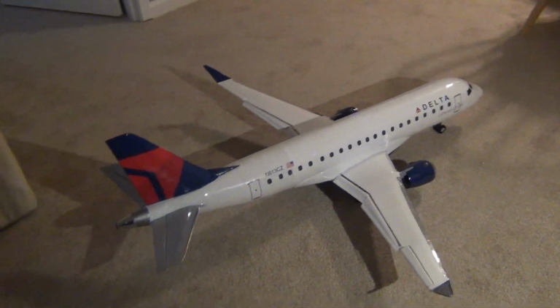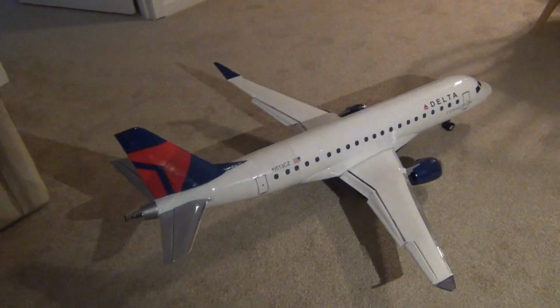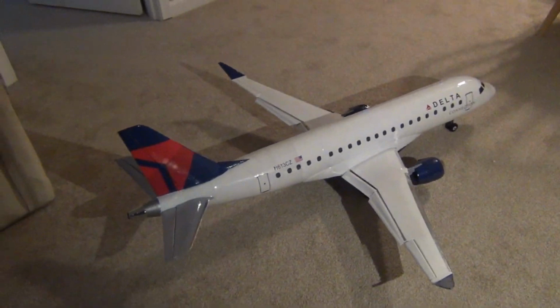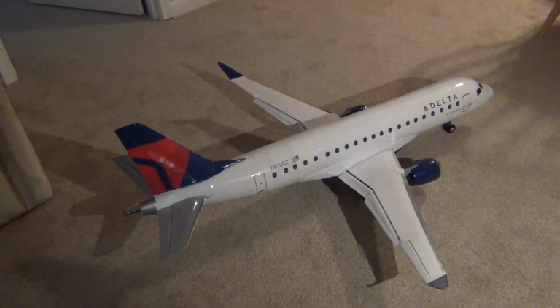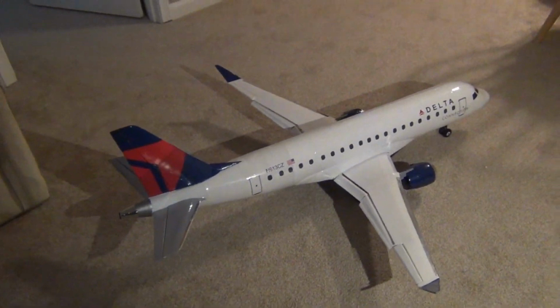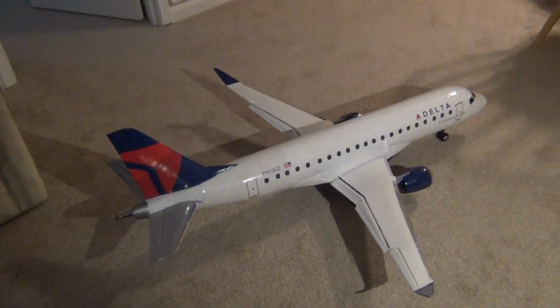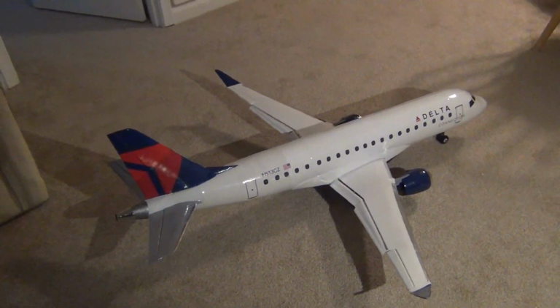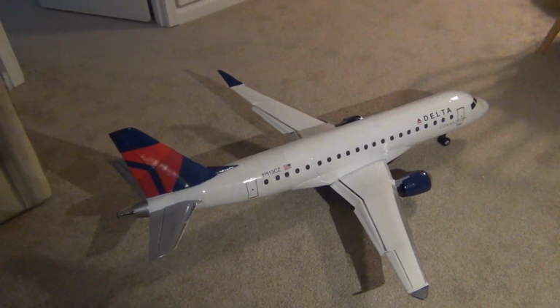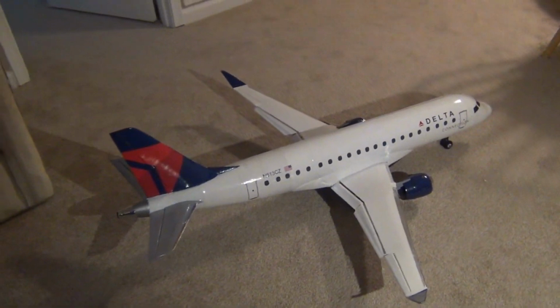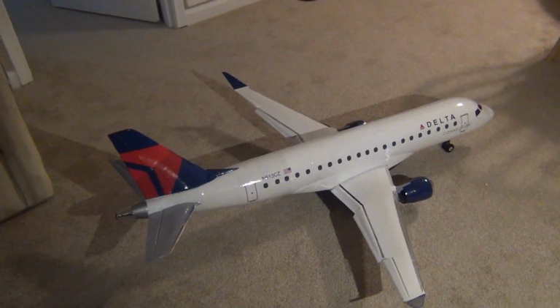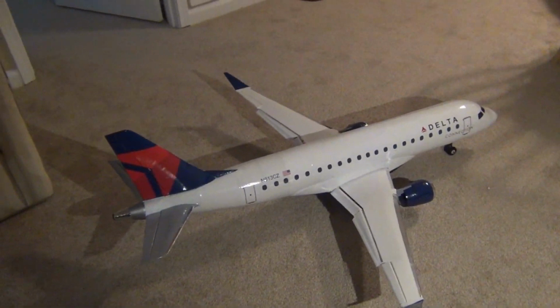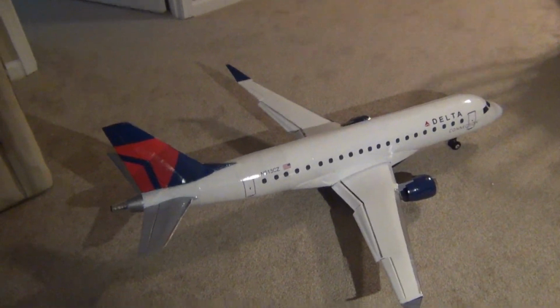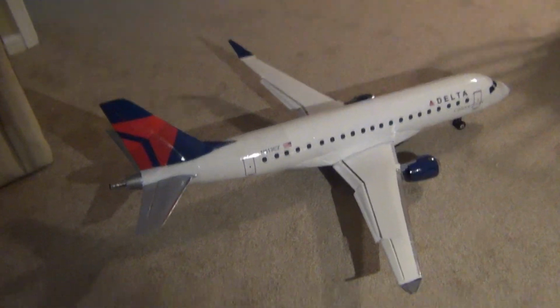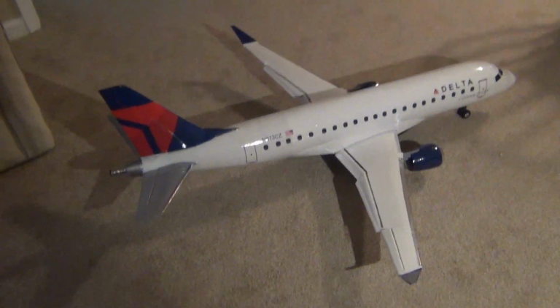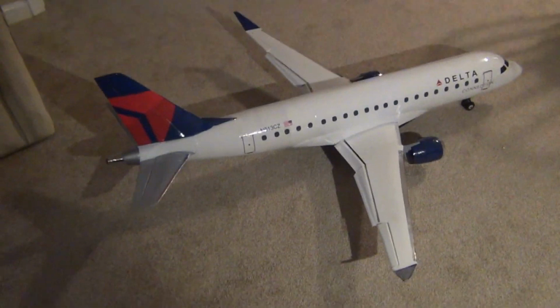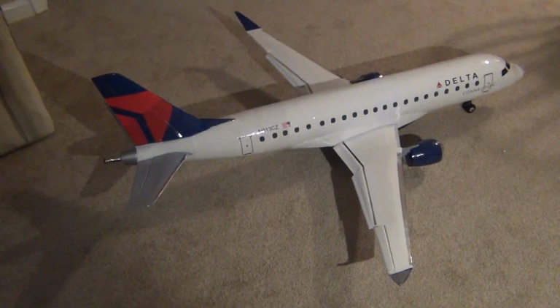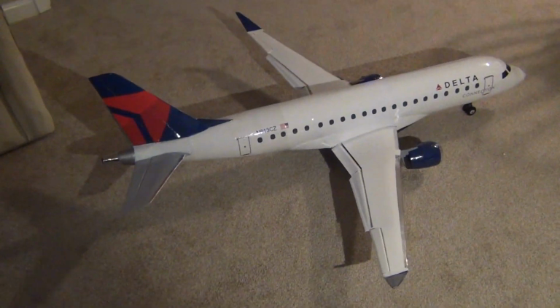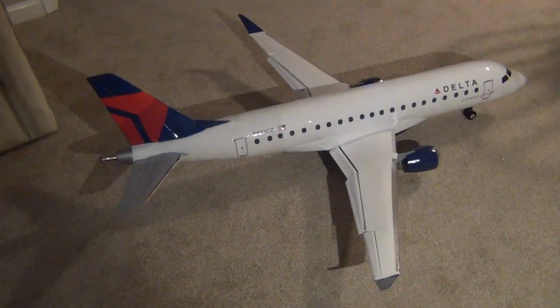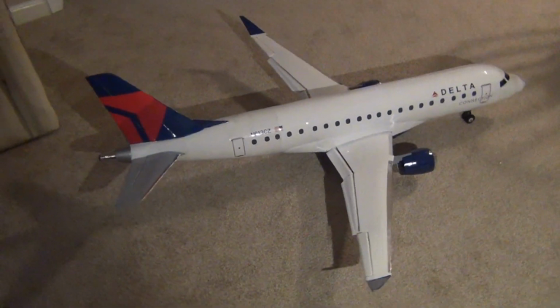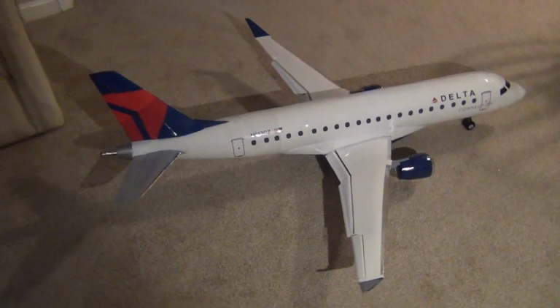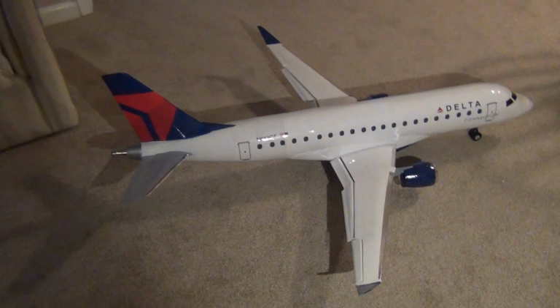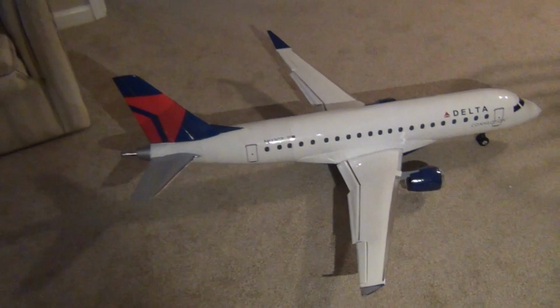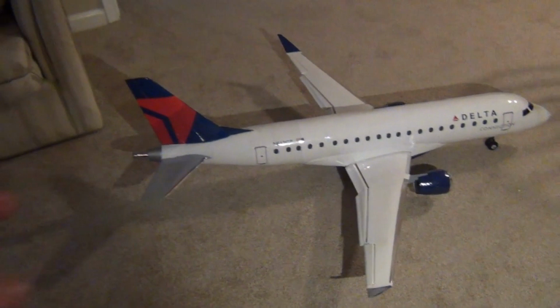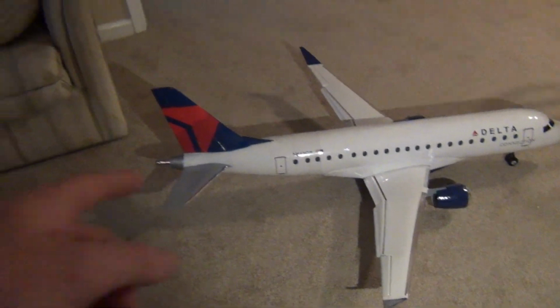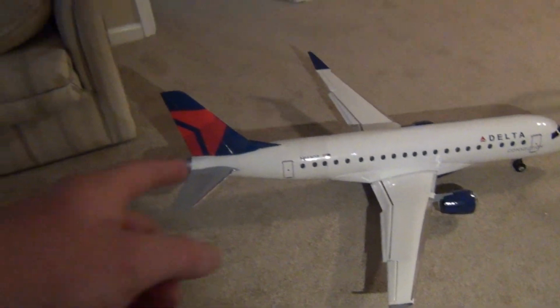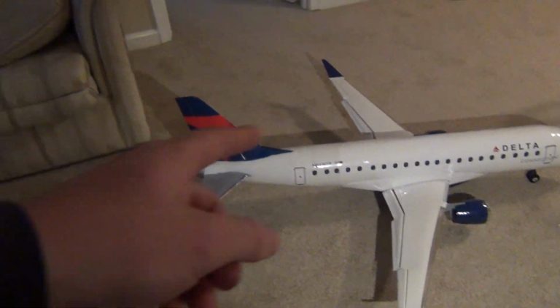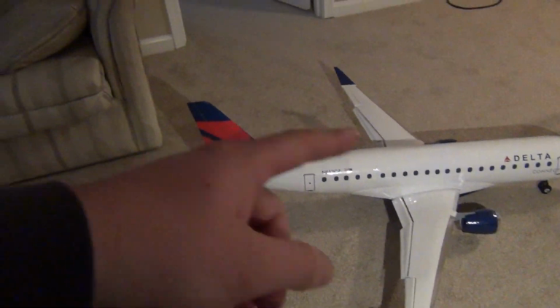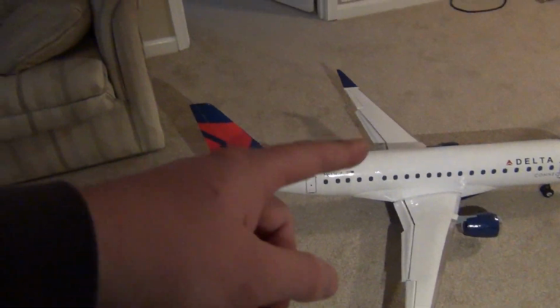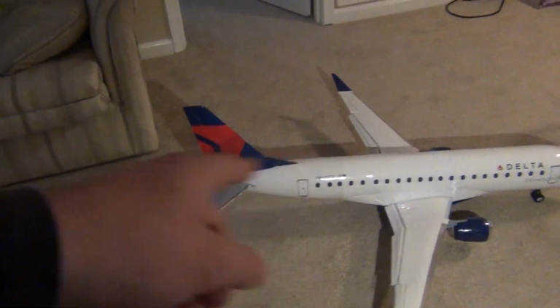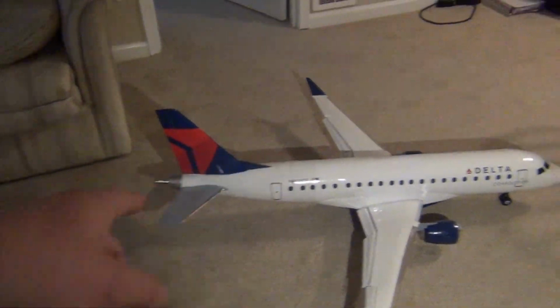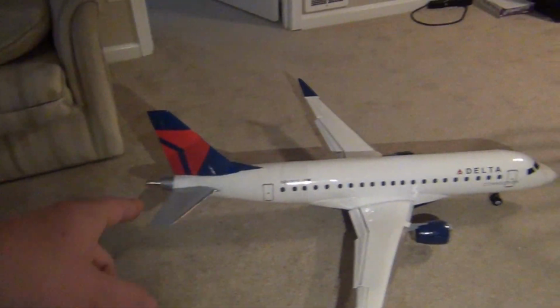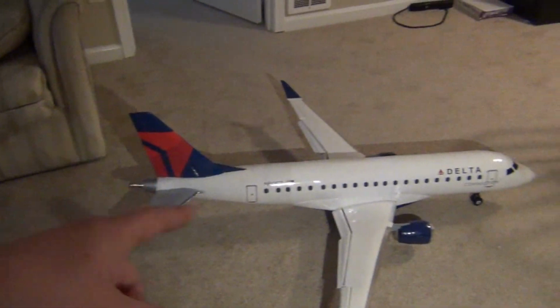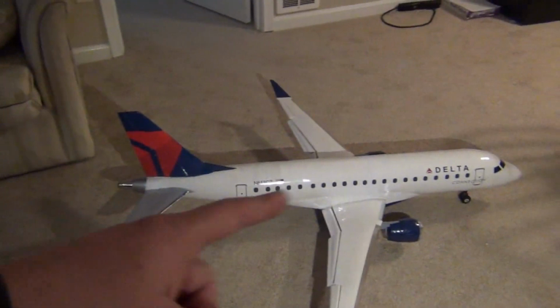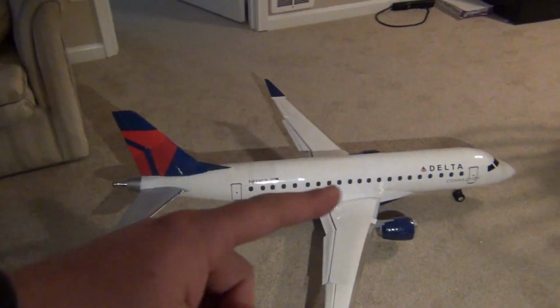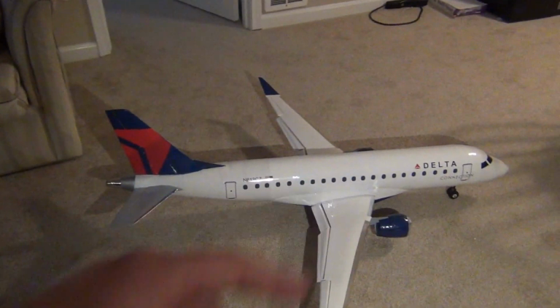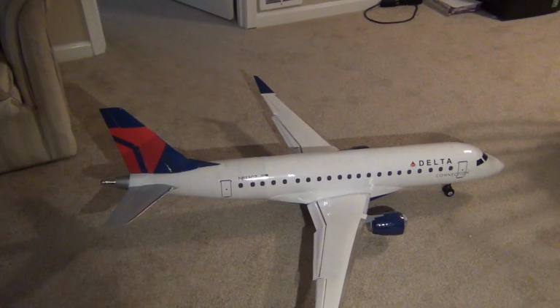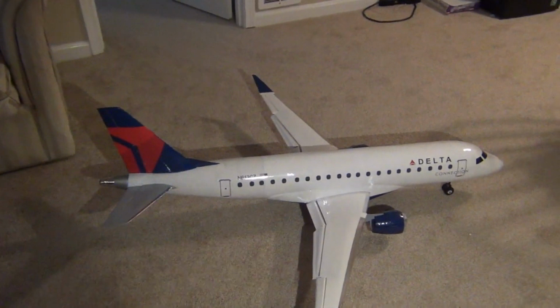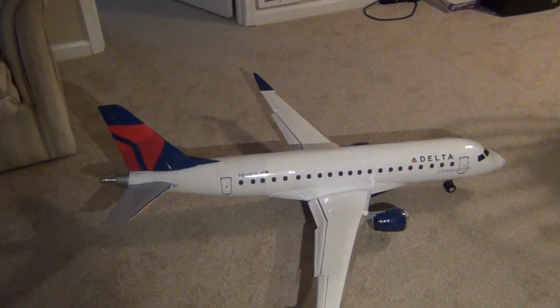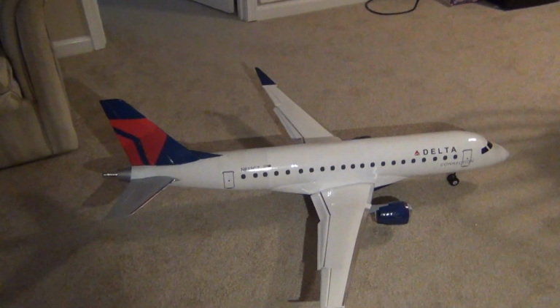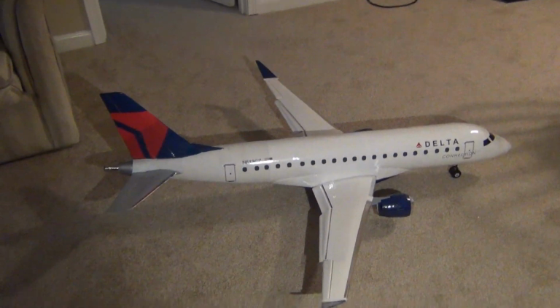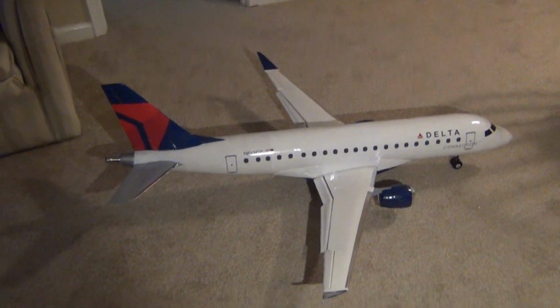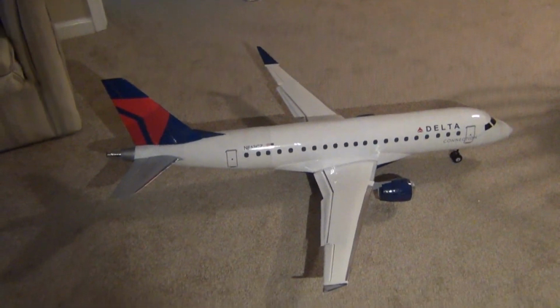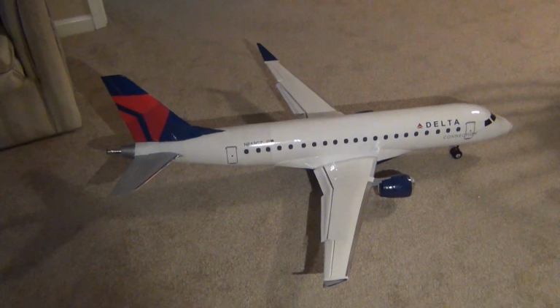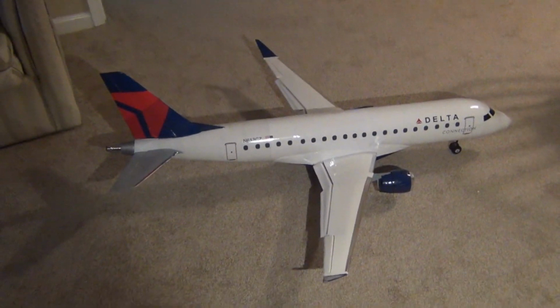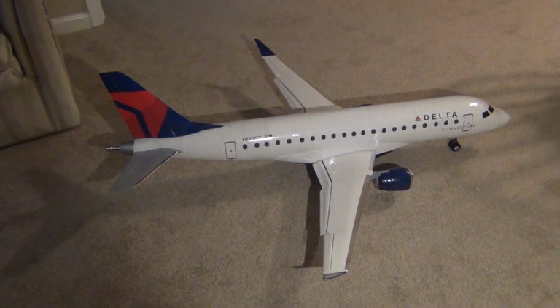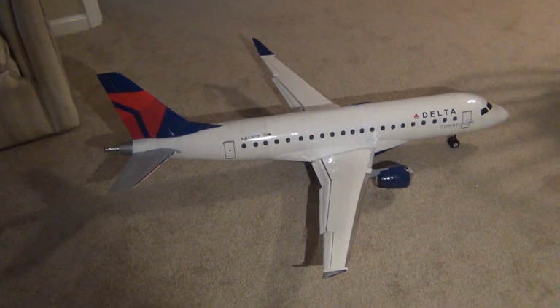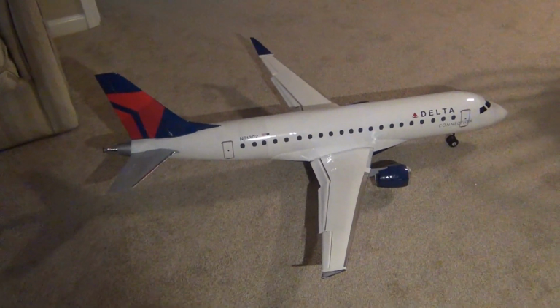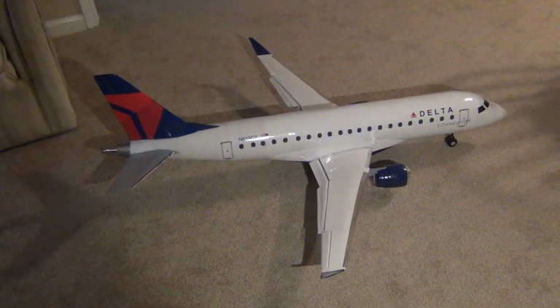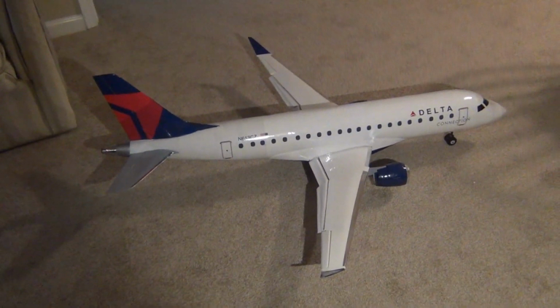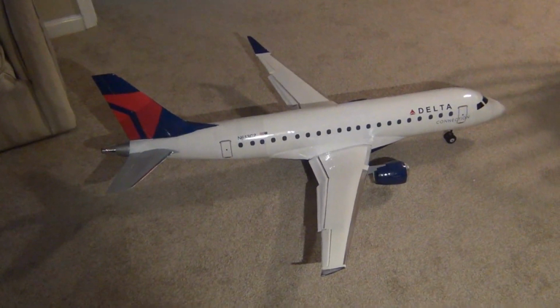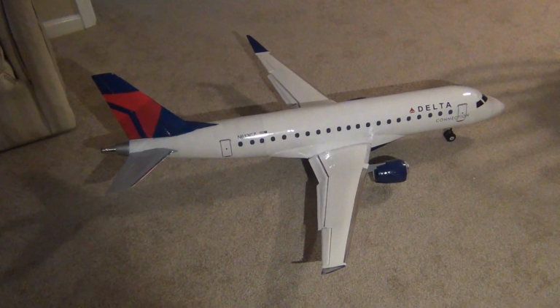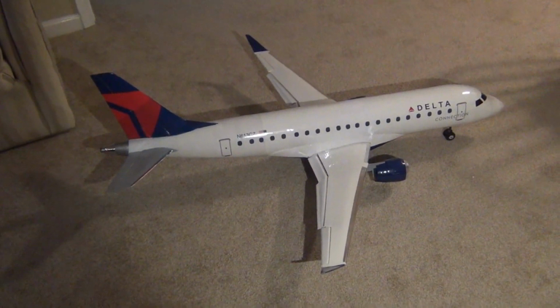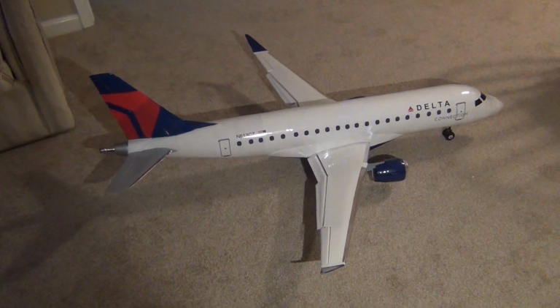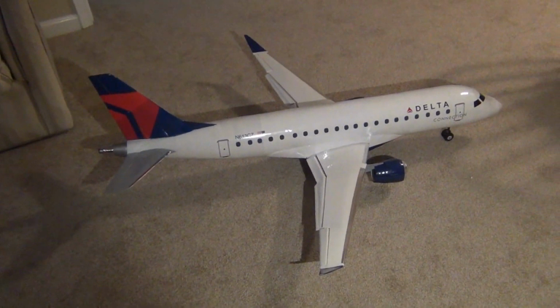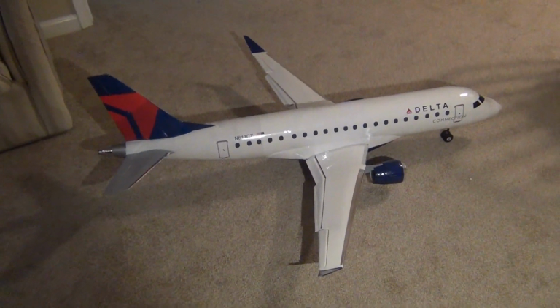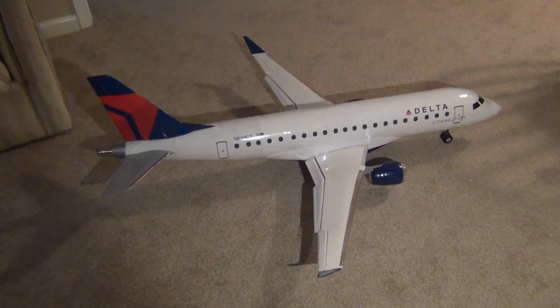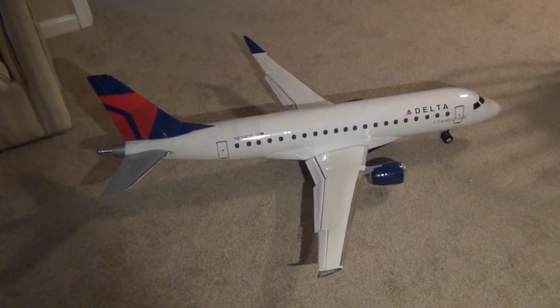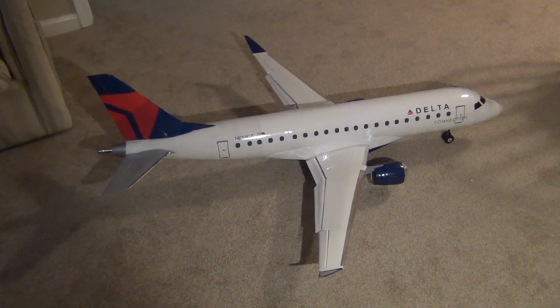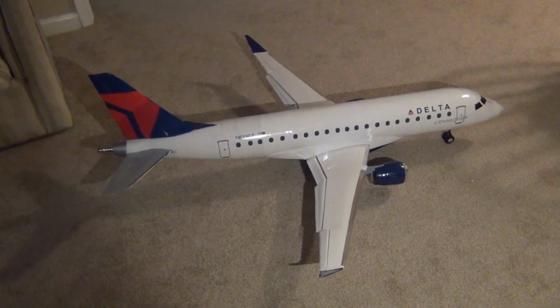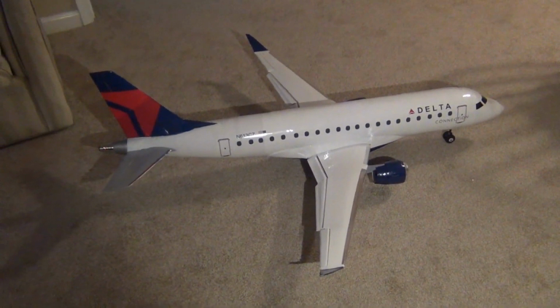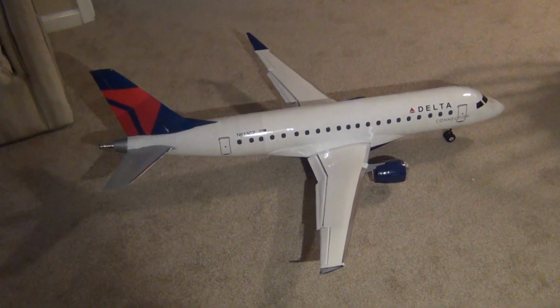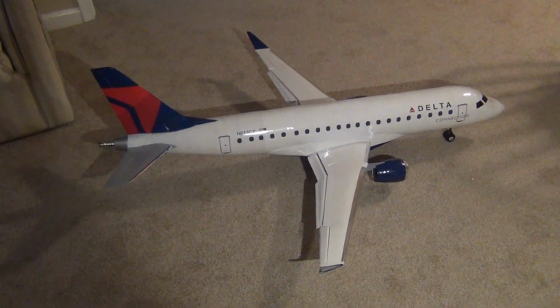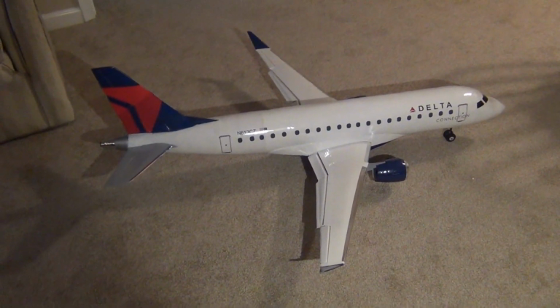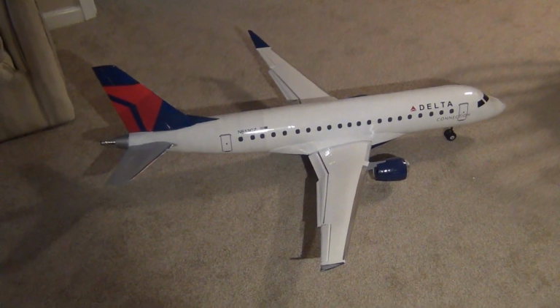I think it turned out pretty well. These decals are from Cali's Graphics — I recommend her. She does all the airline custom work for me.